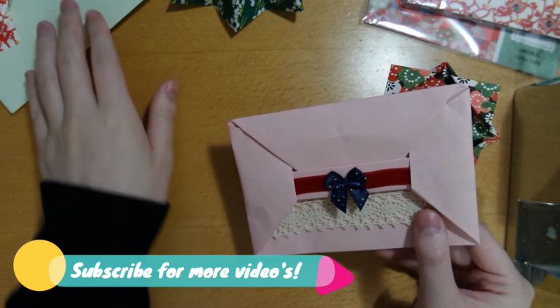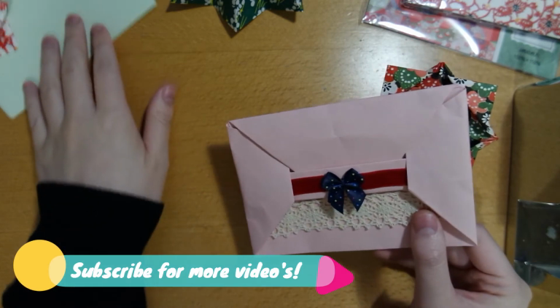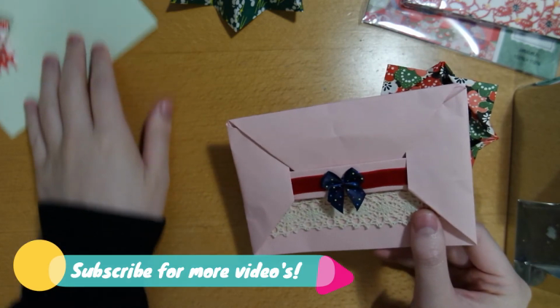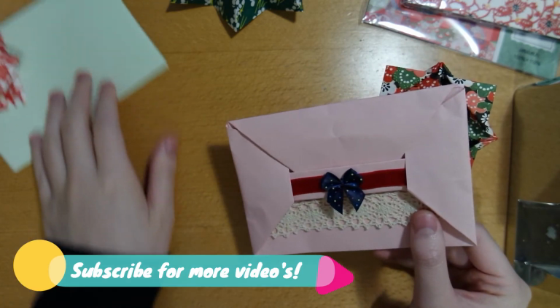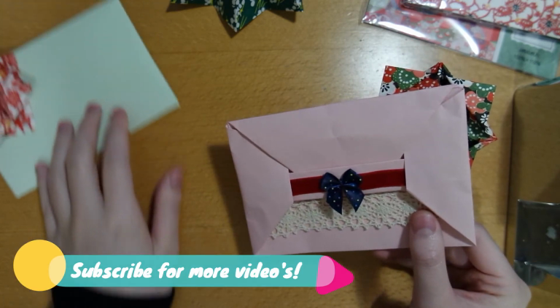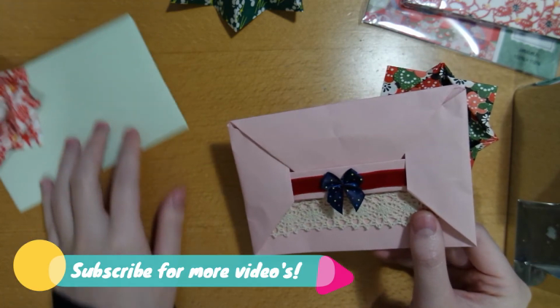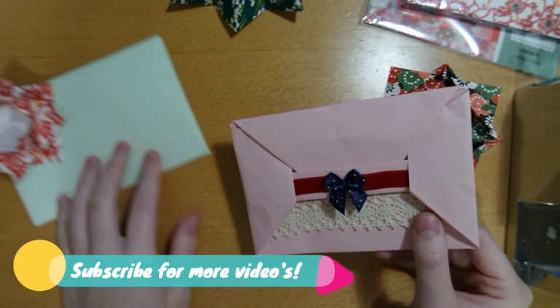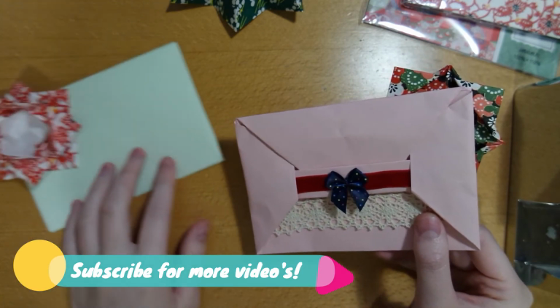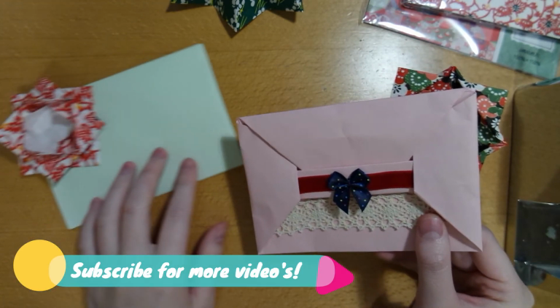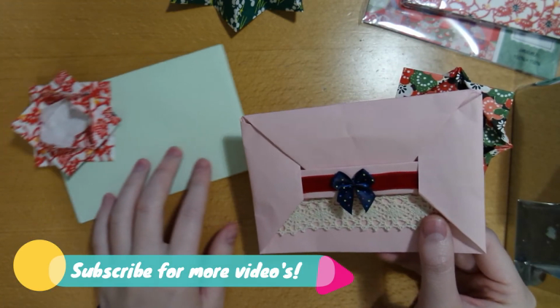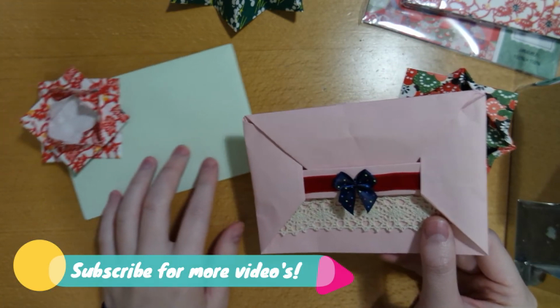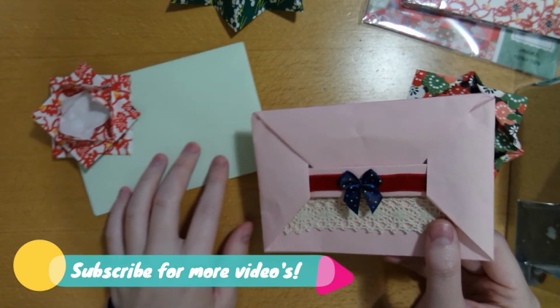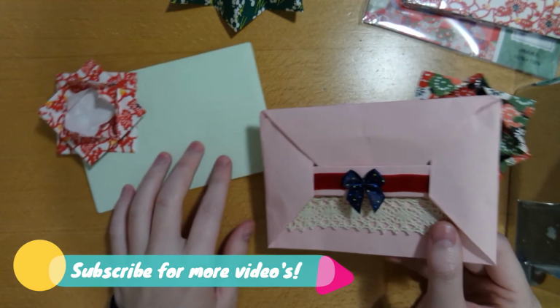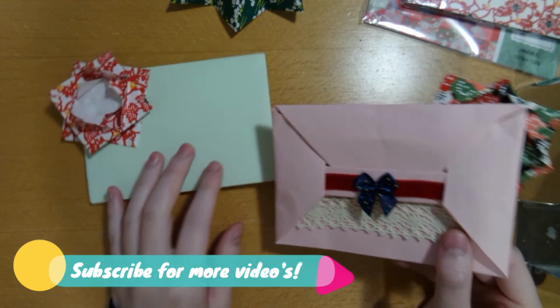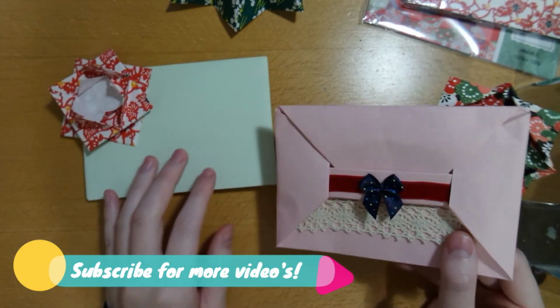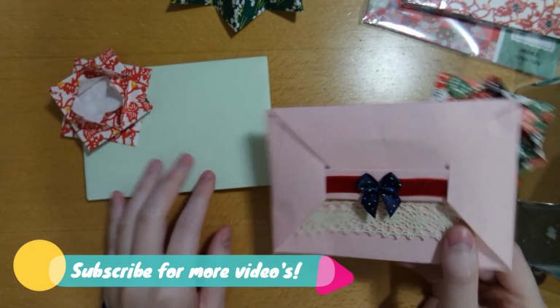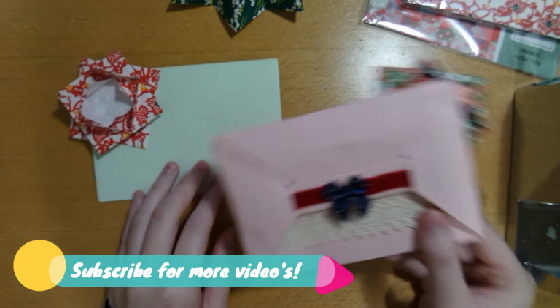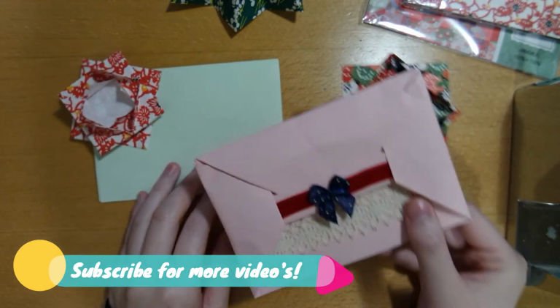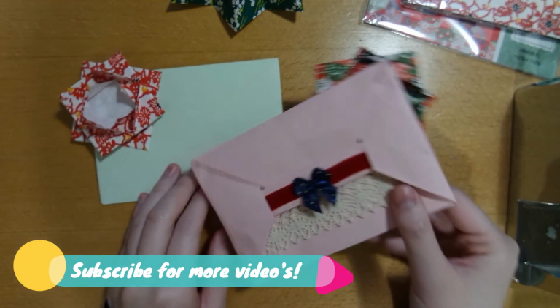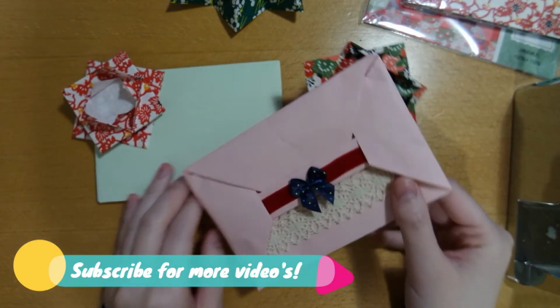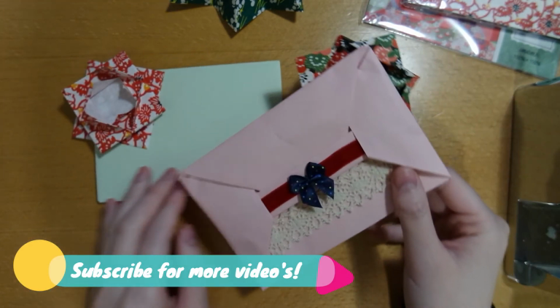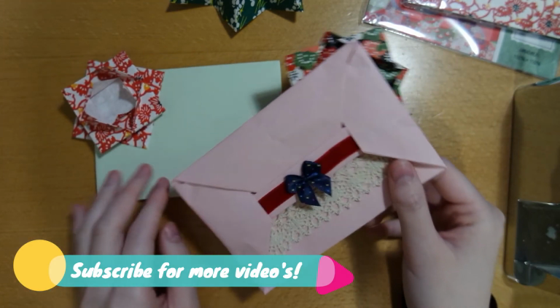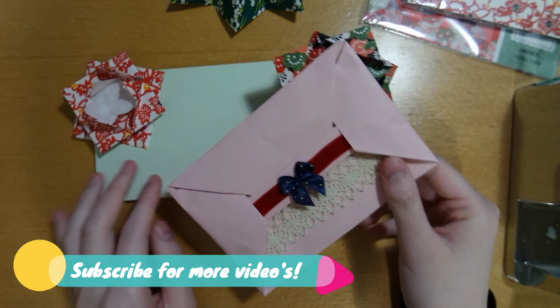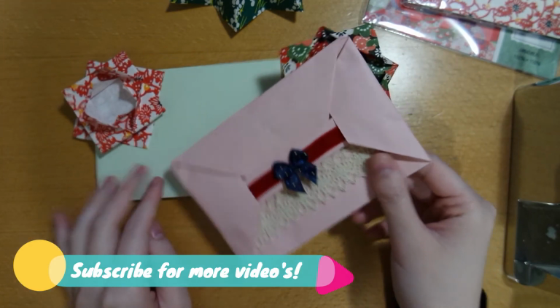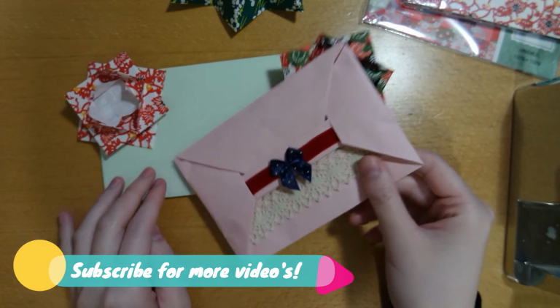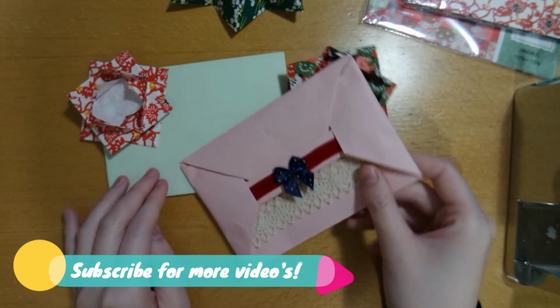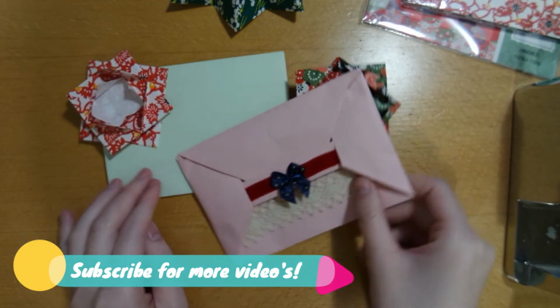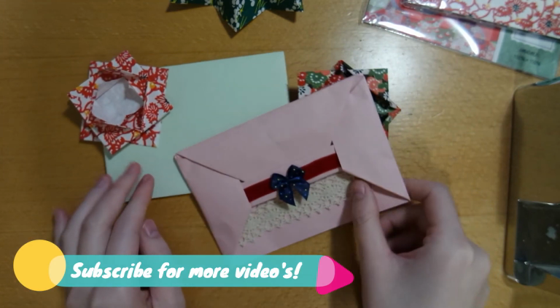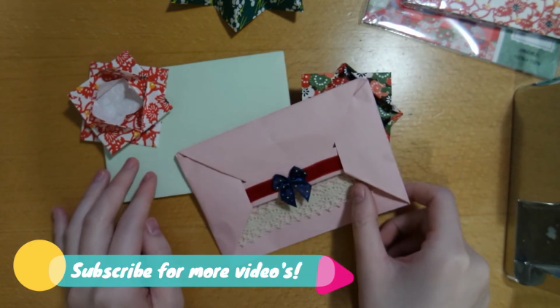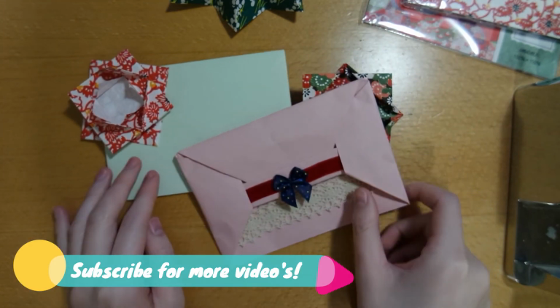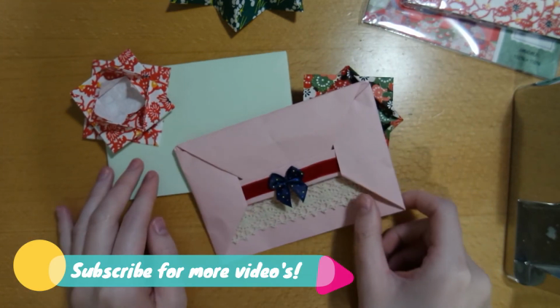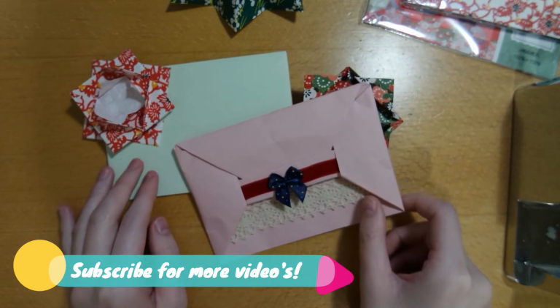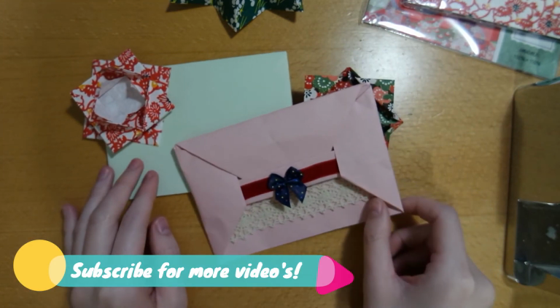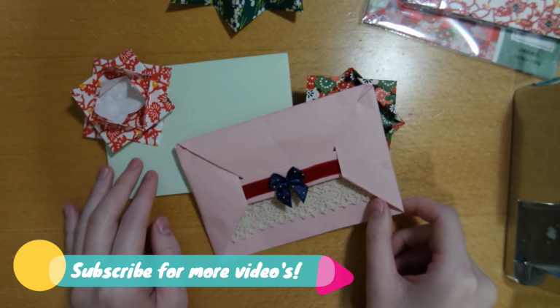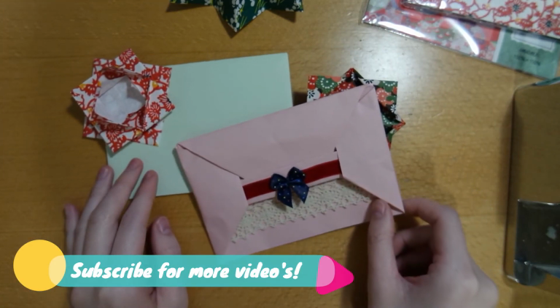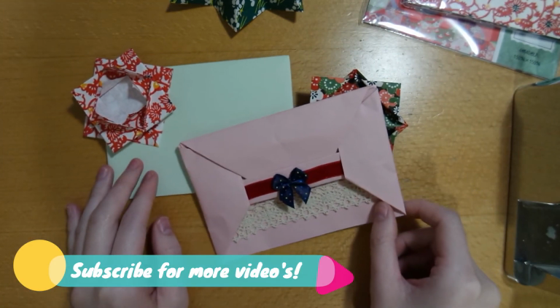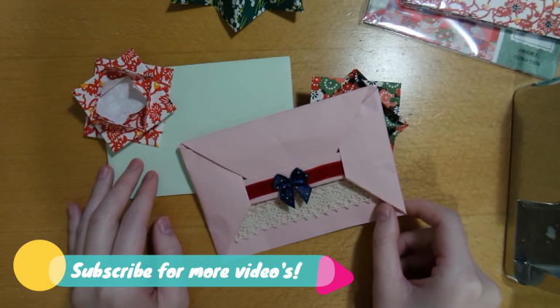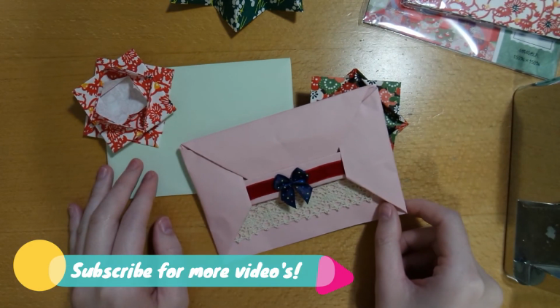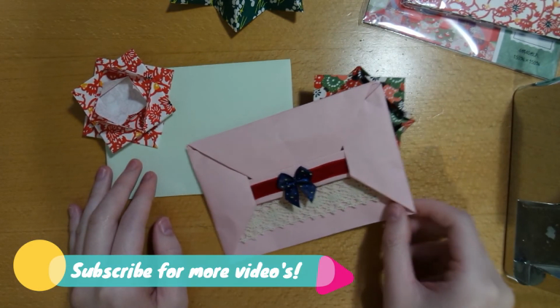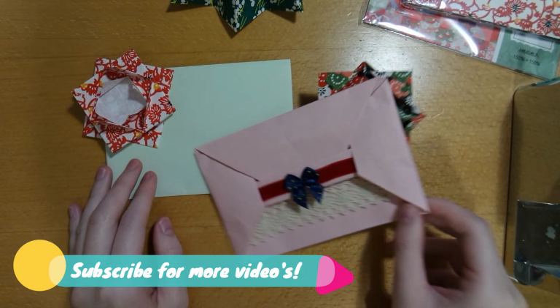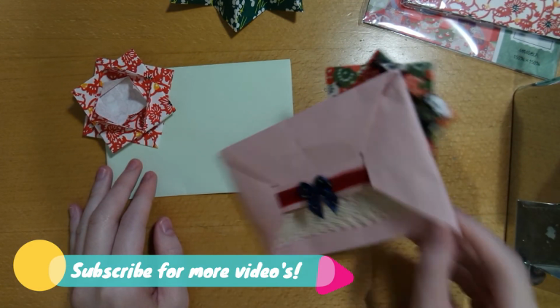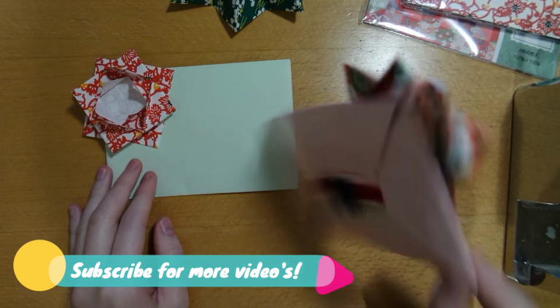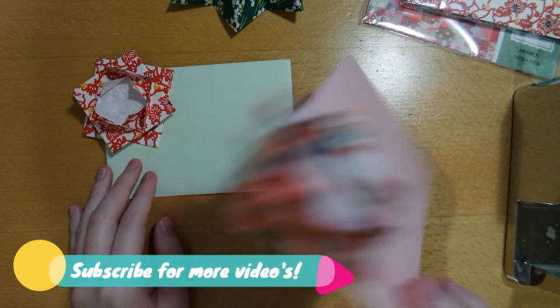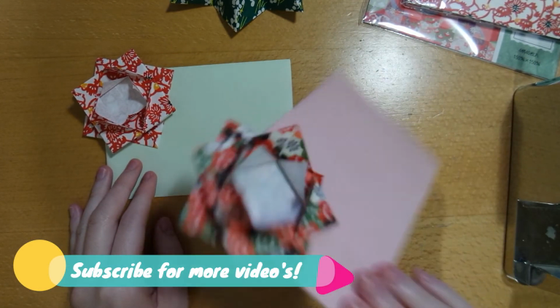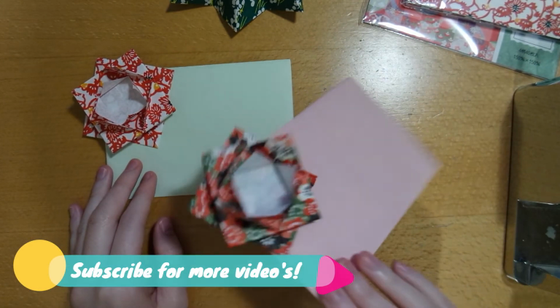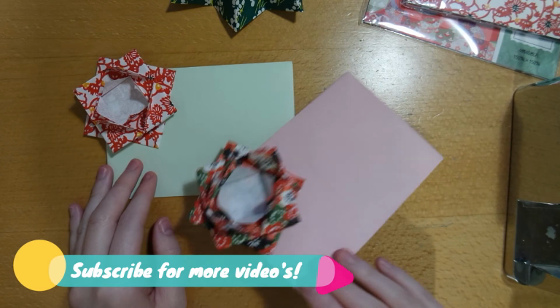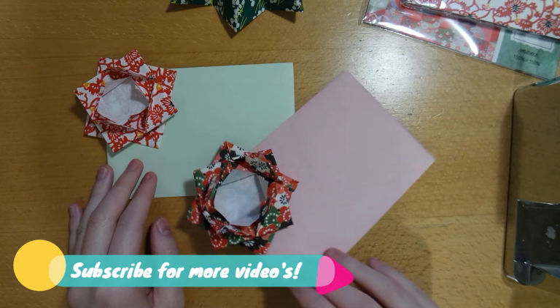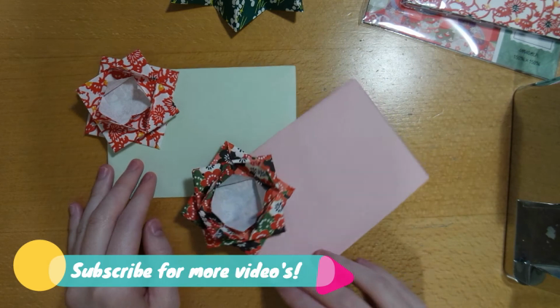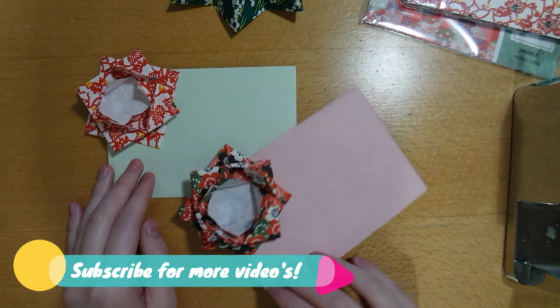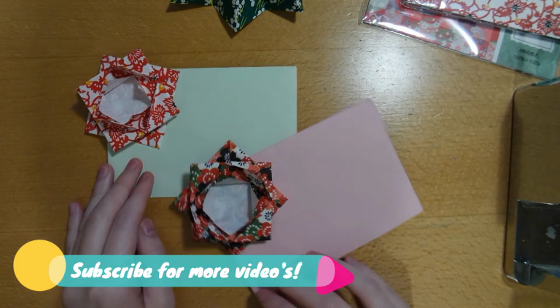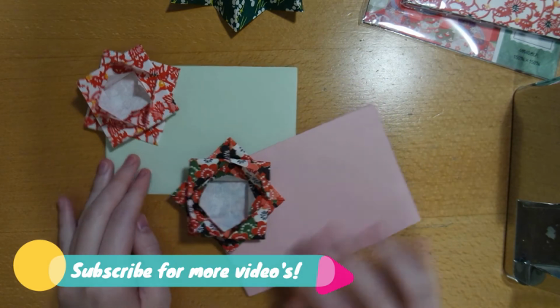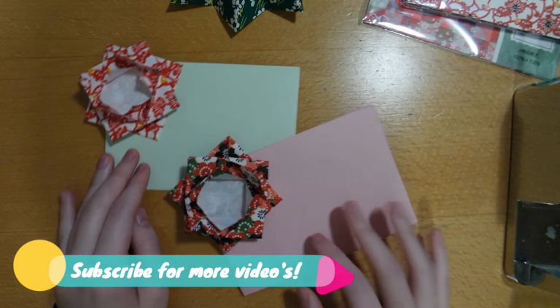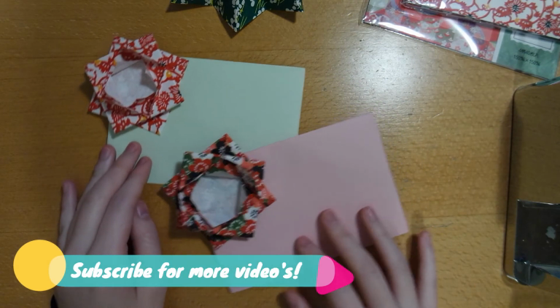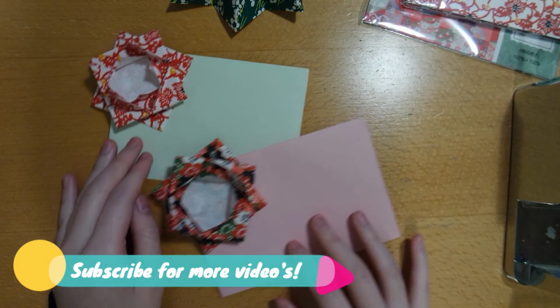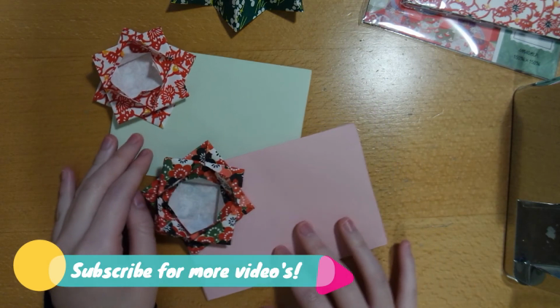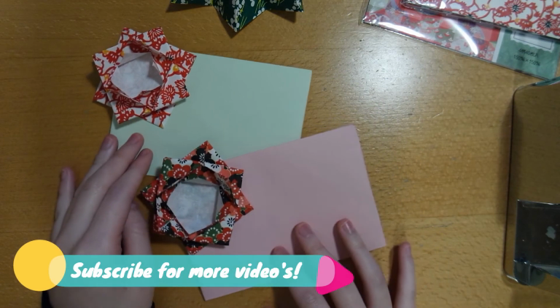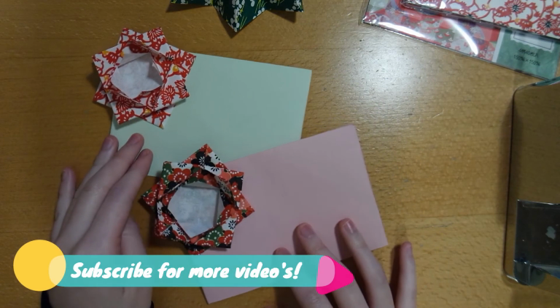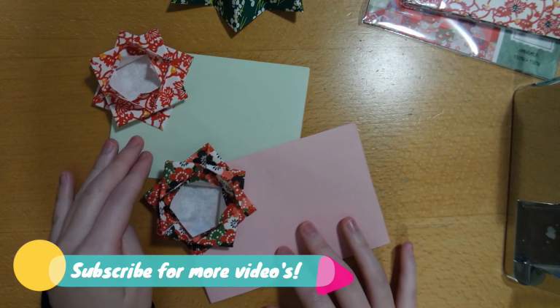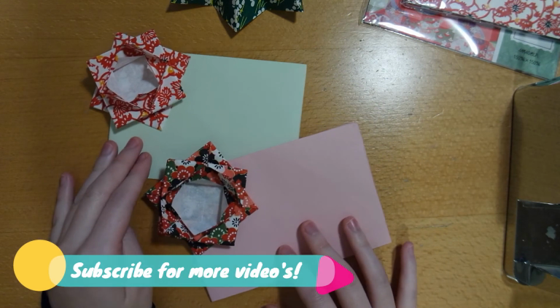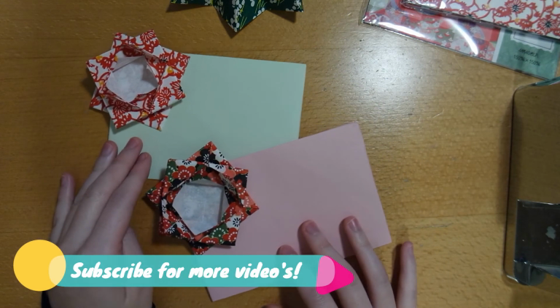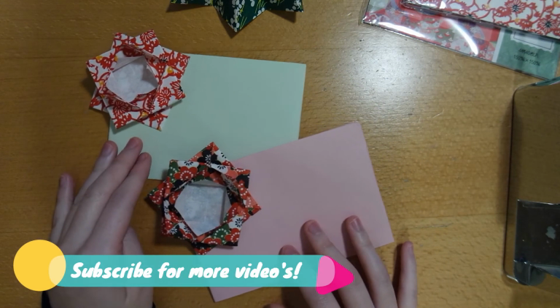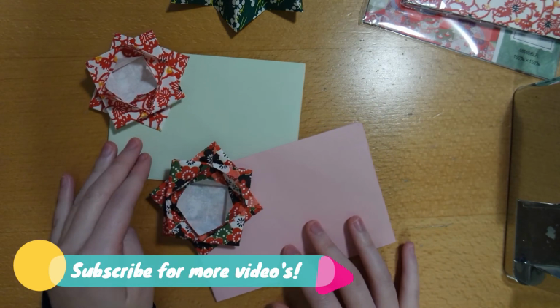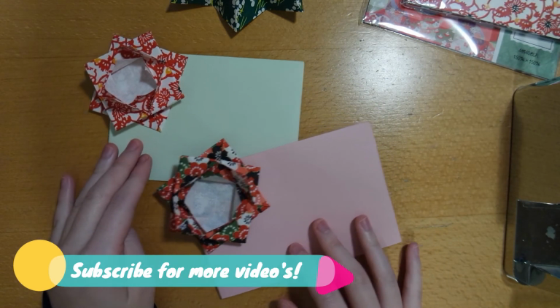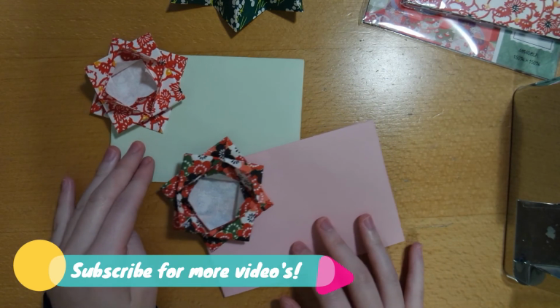So once you've done that, we're done guys. Thank you for watching and subscribe for more videos.